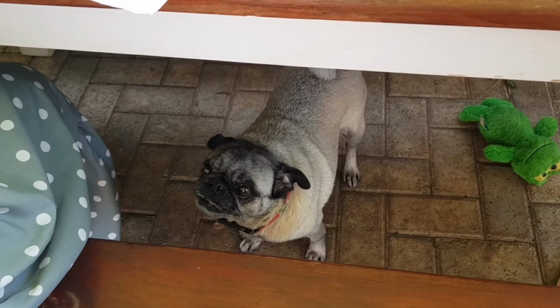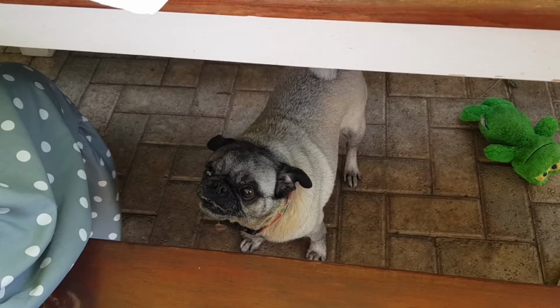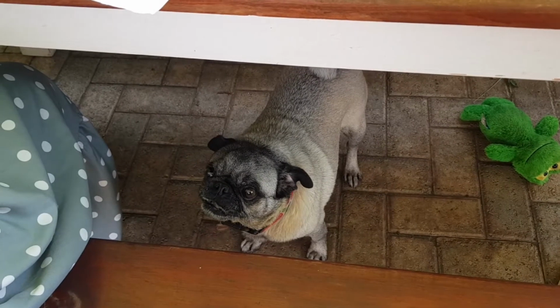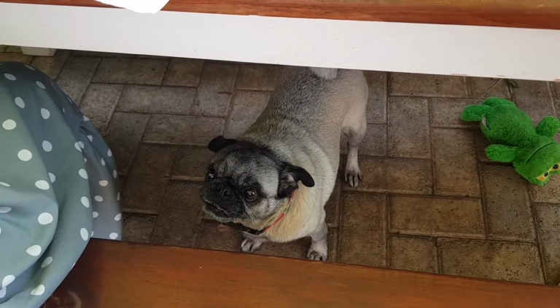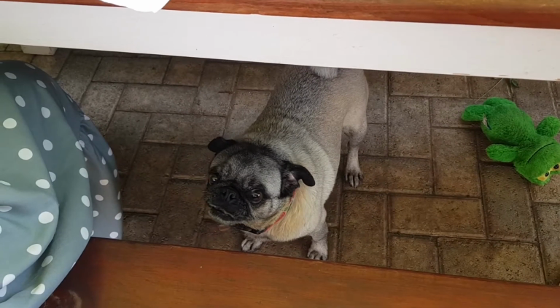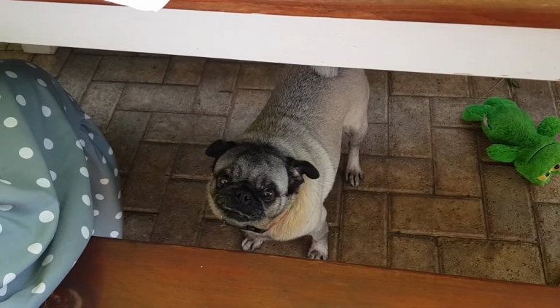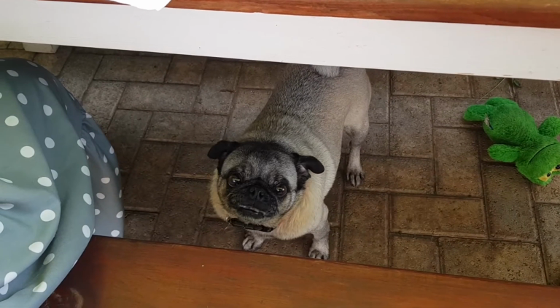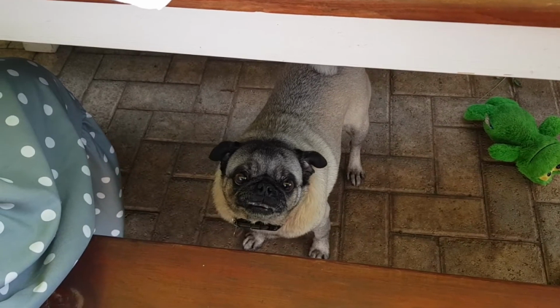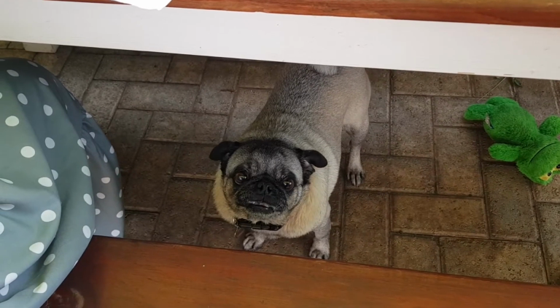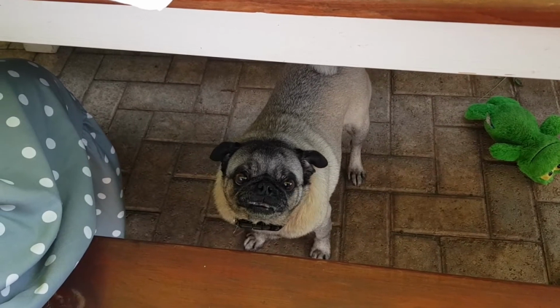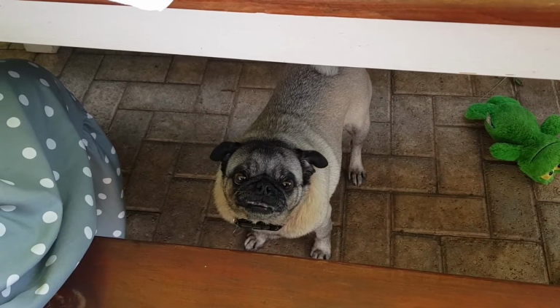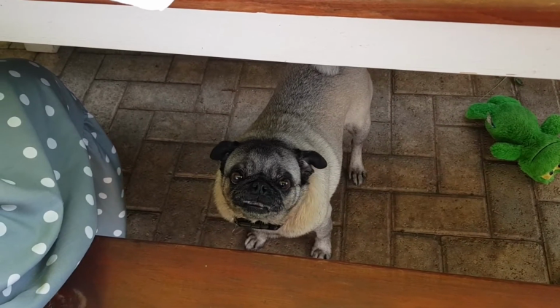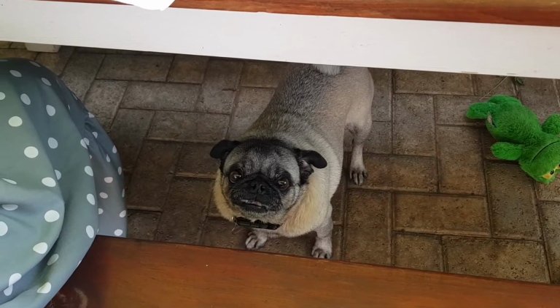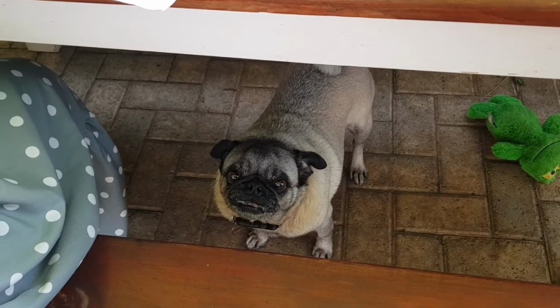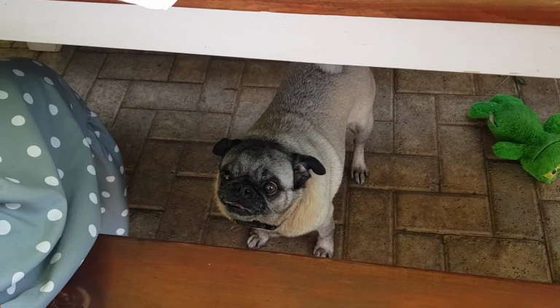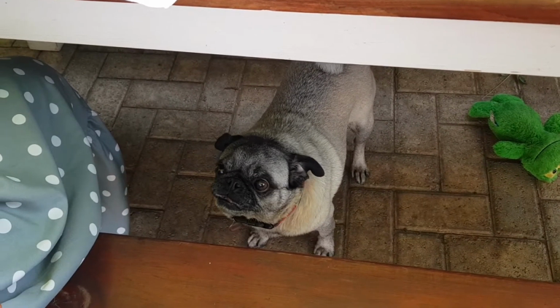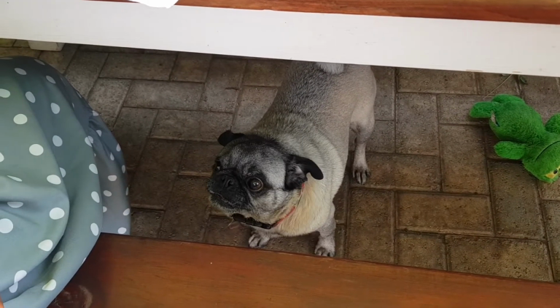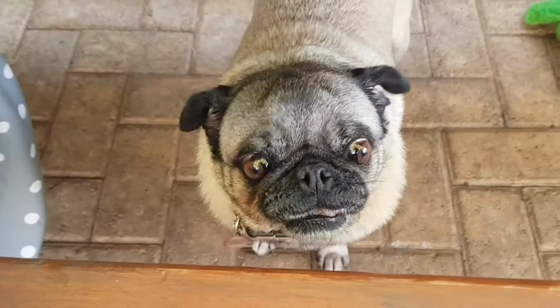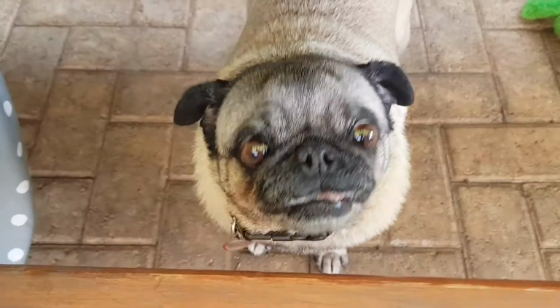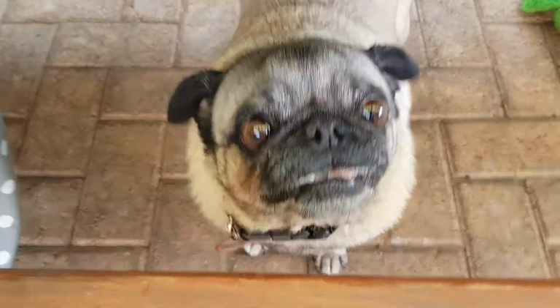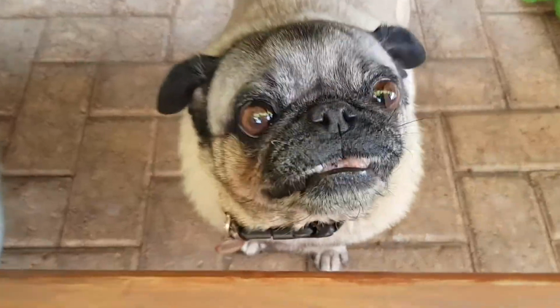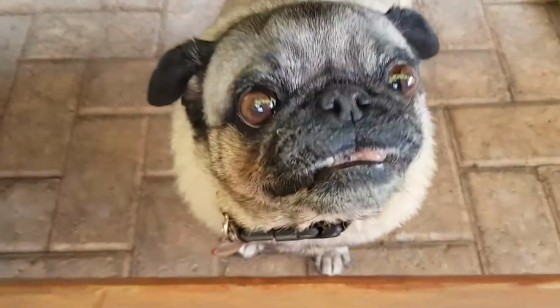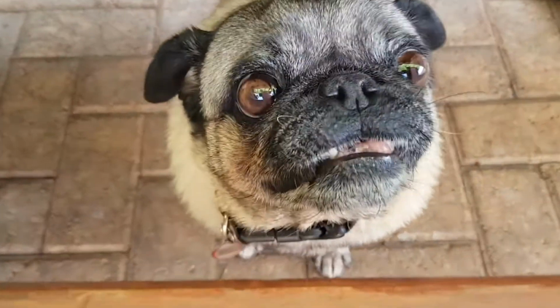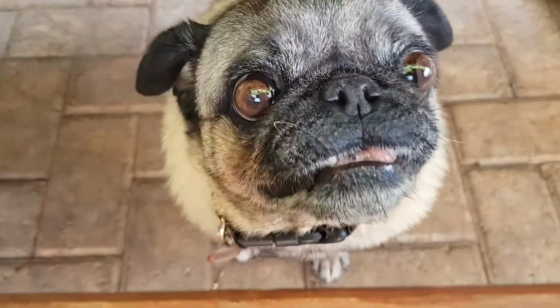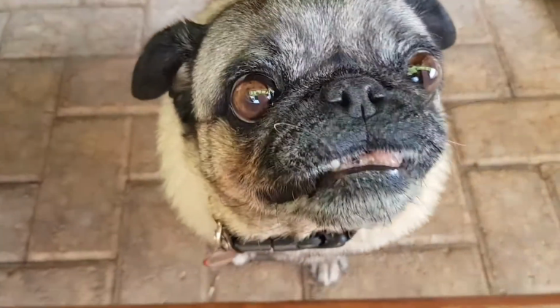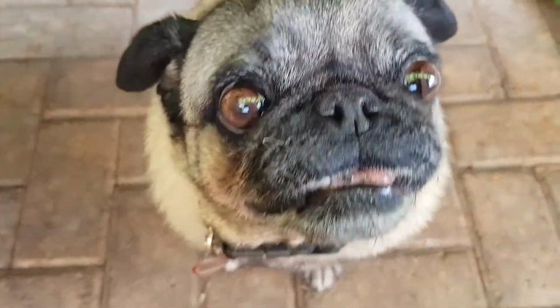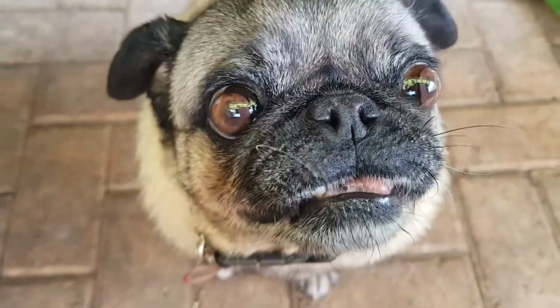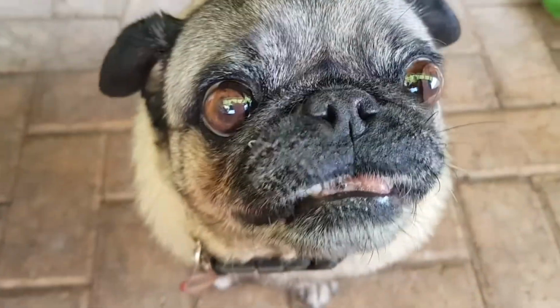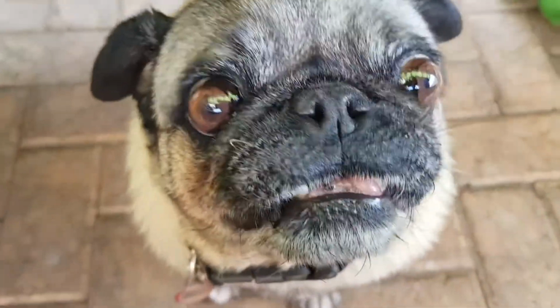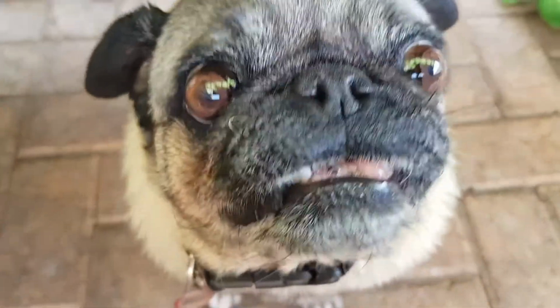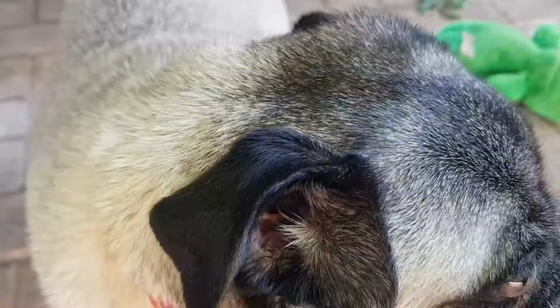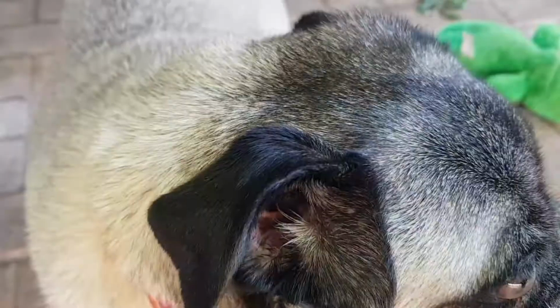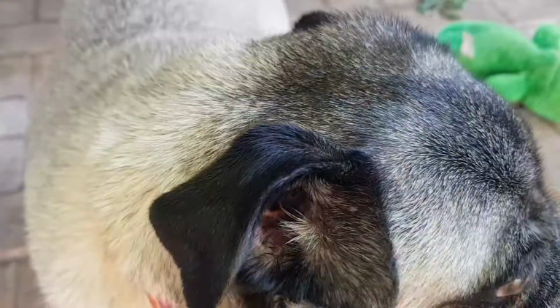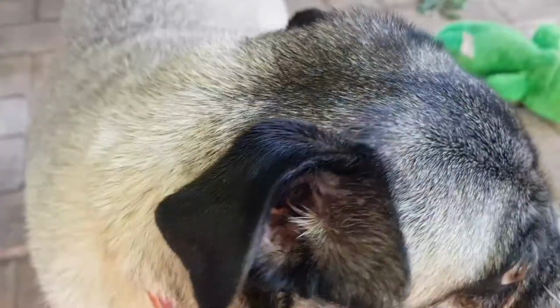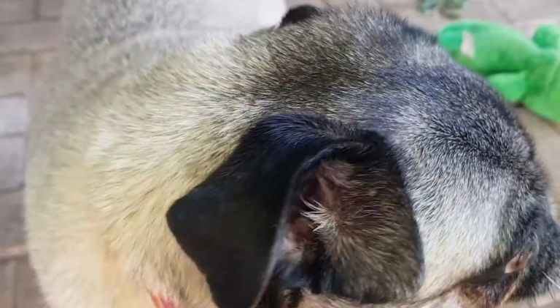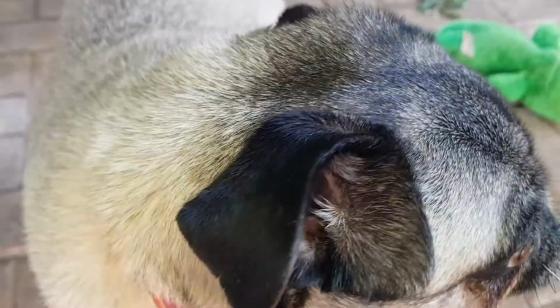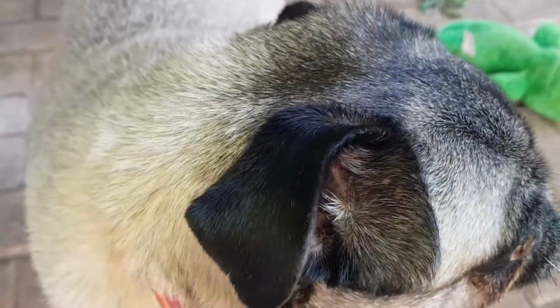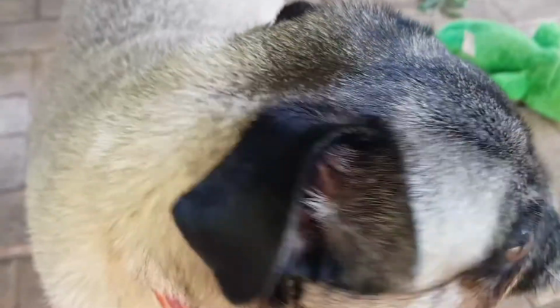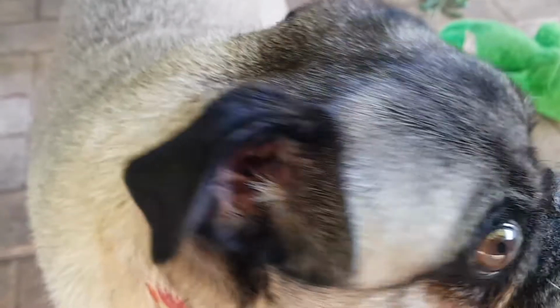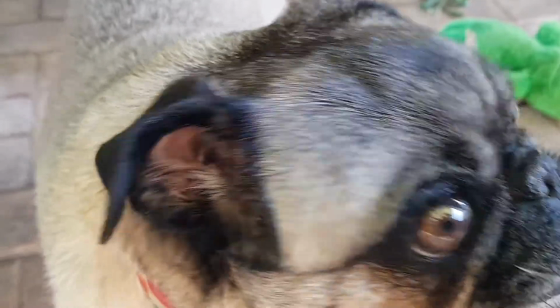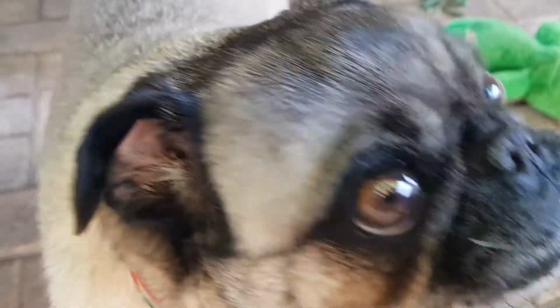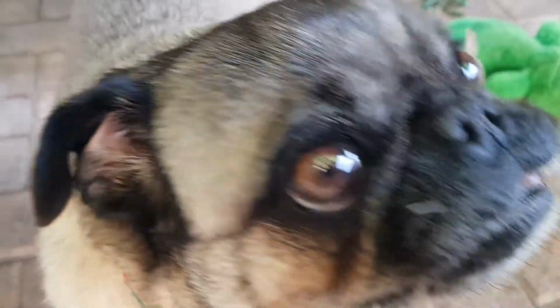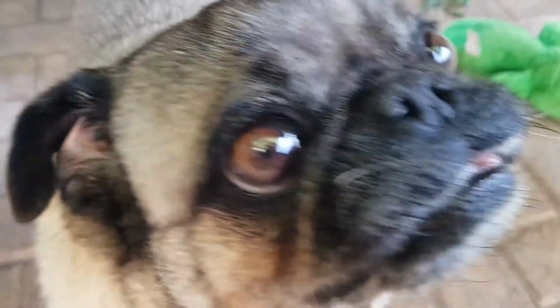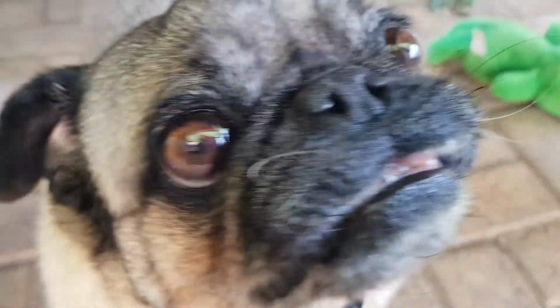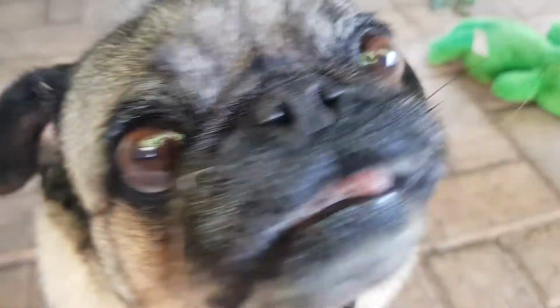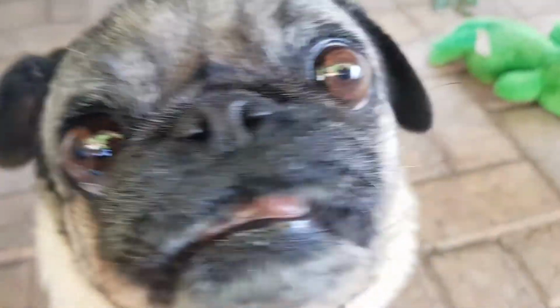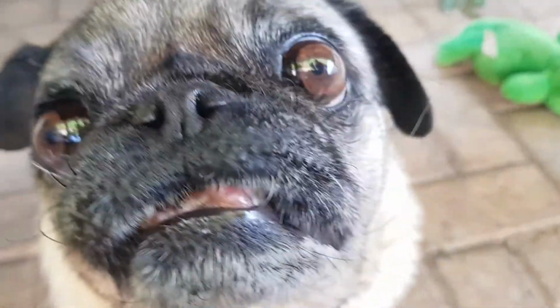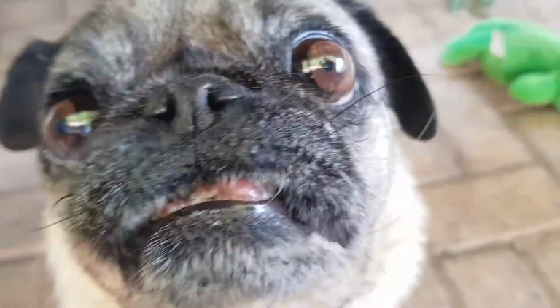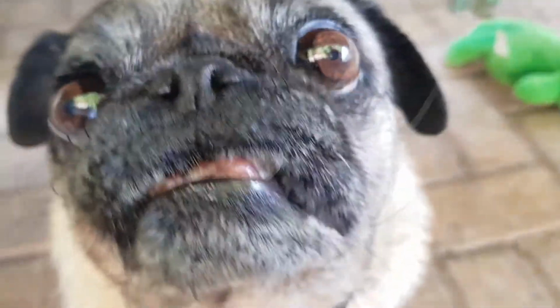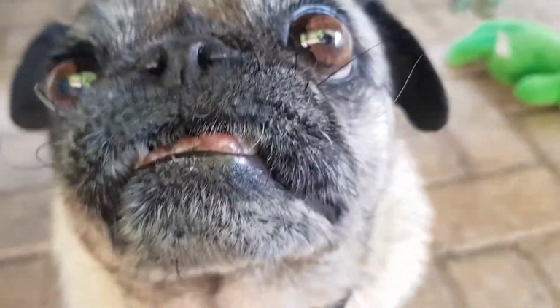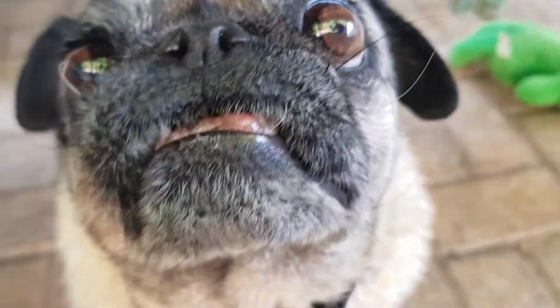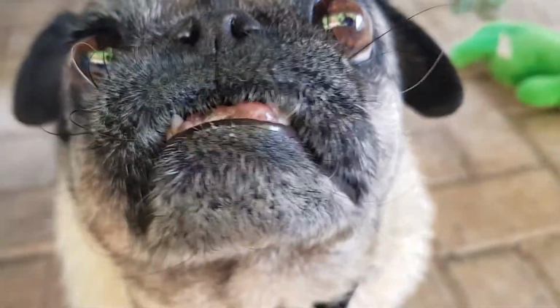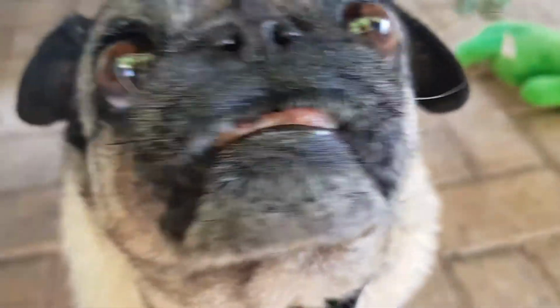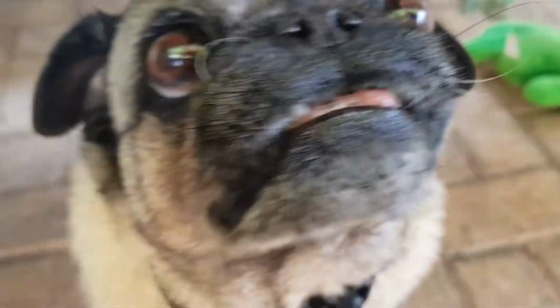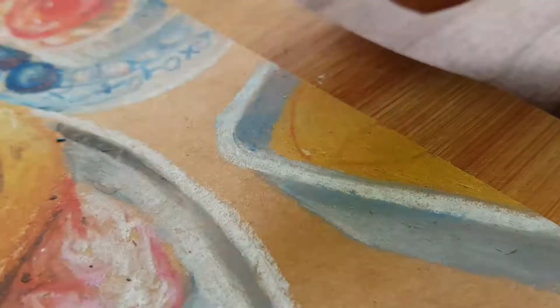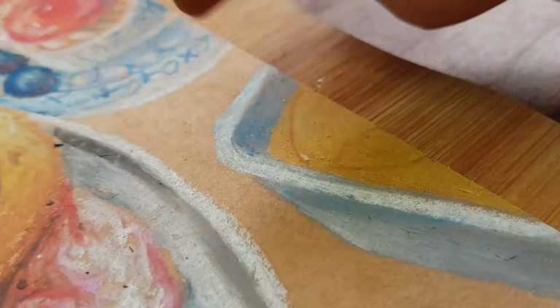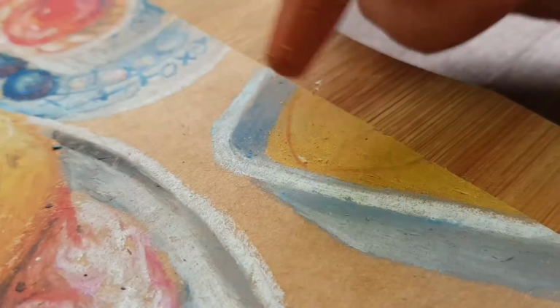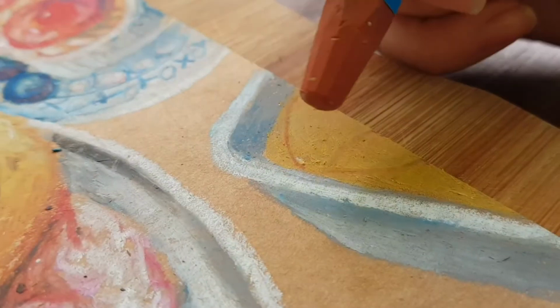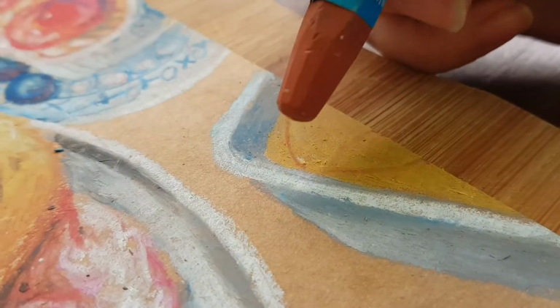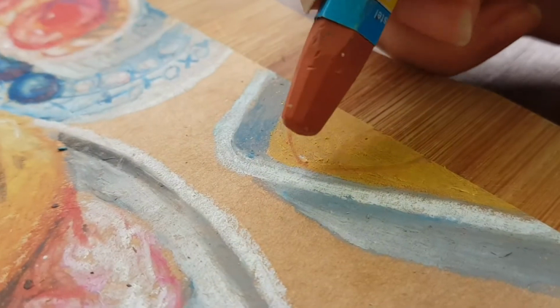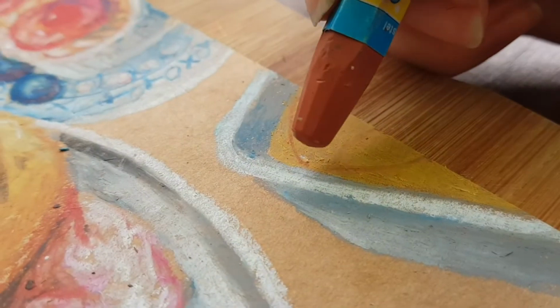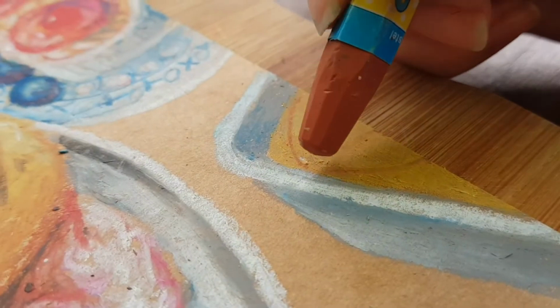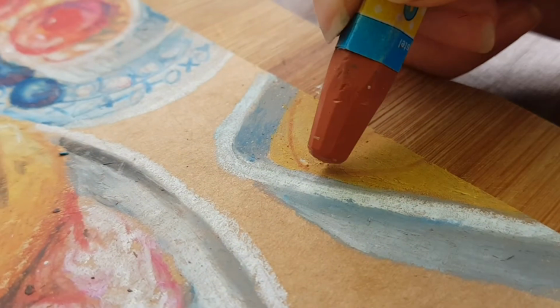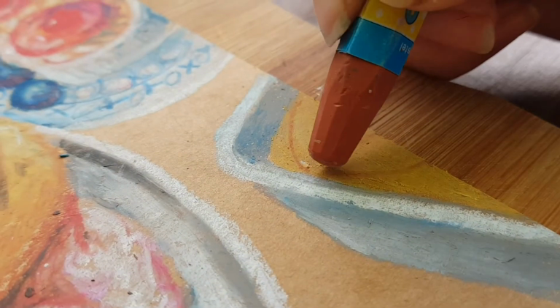Did I mention this video also features Leia the pug? I am pet sitting for some friends at the moment so she was keeping us company.